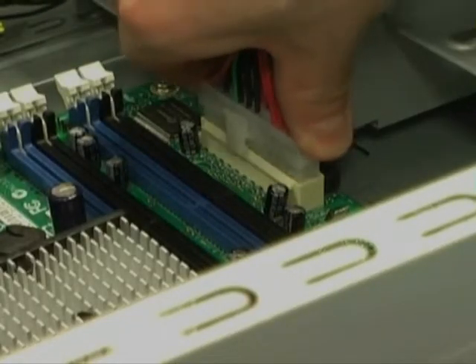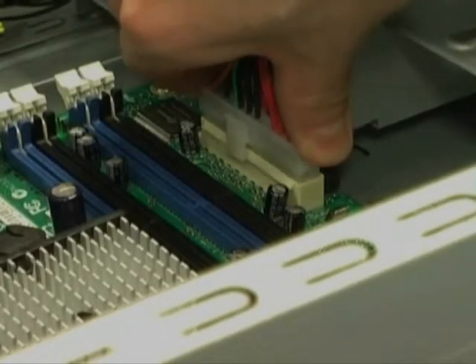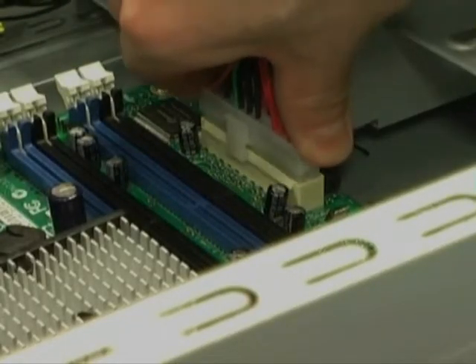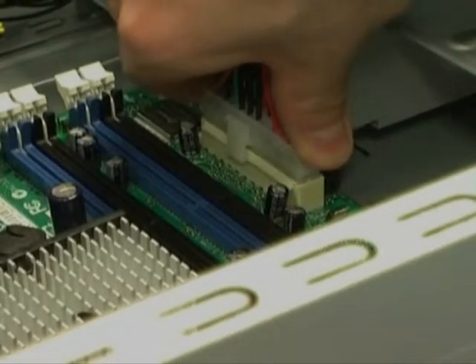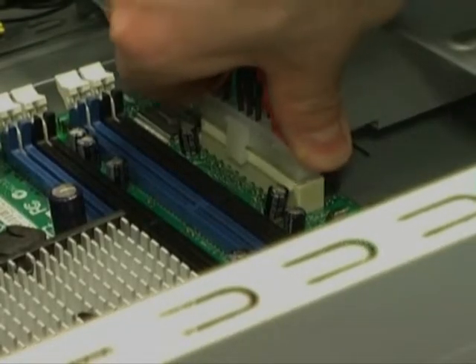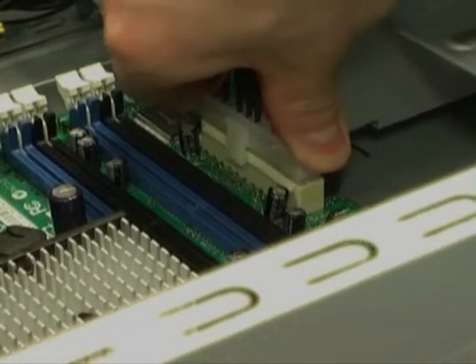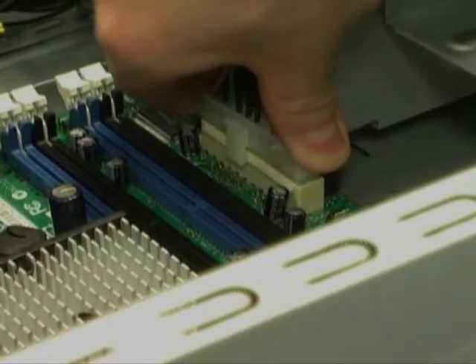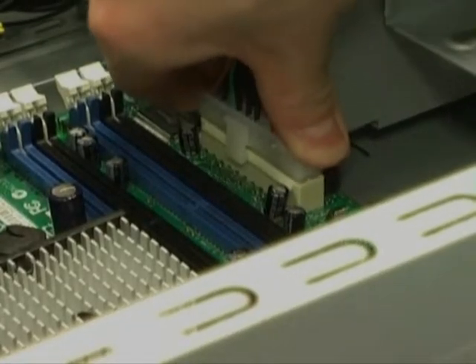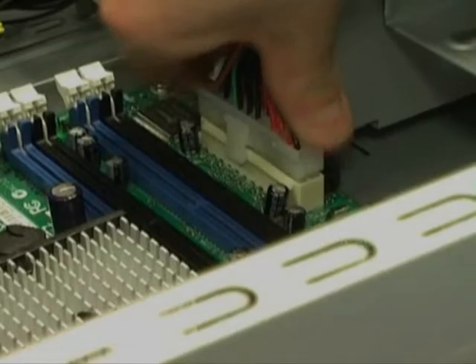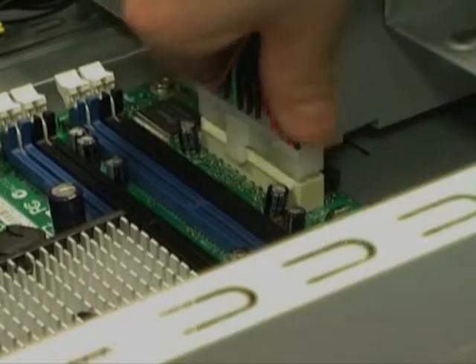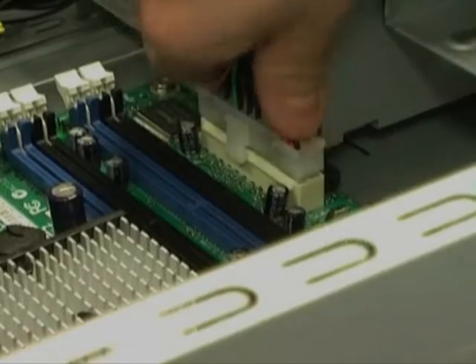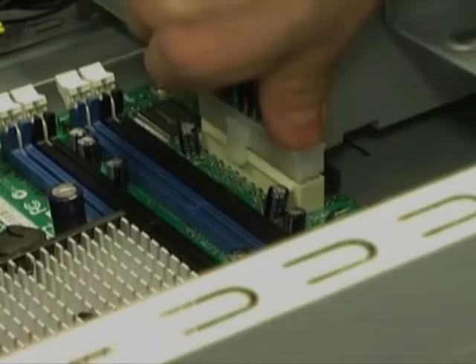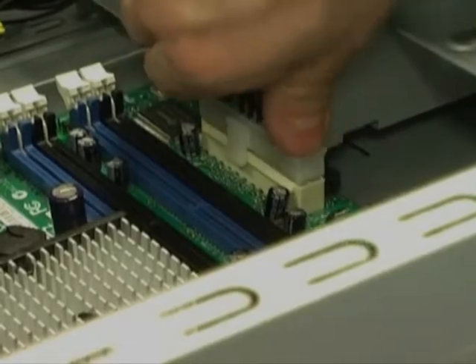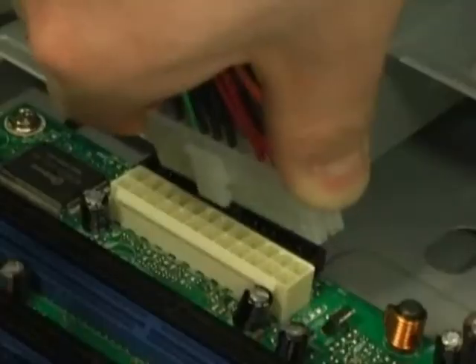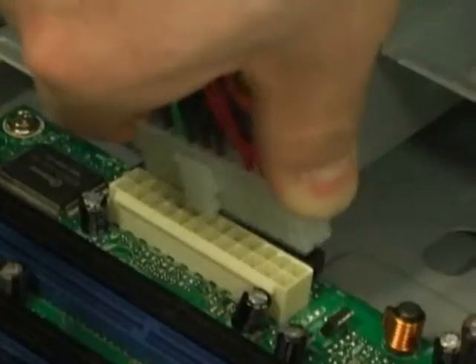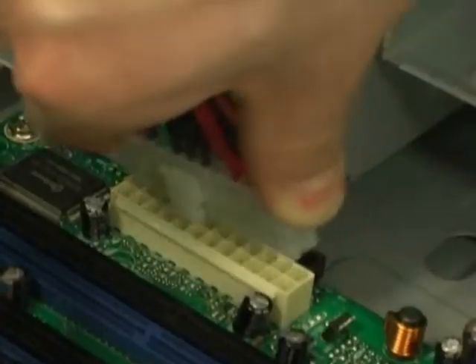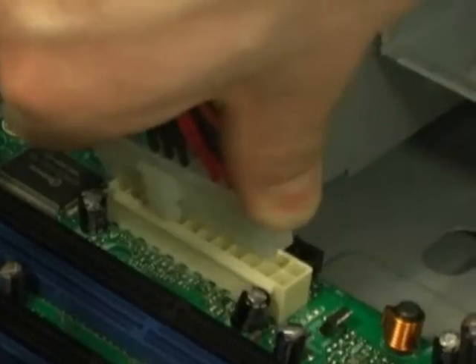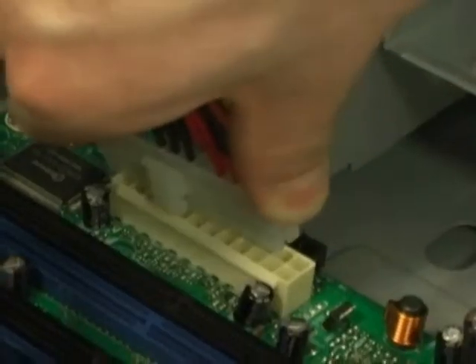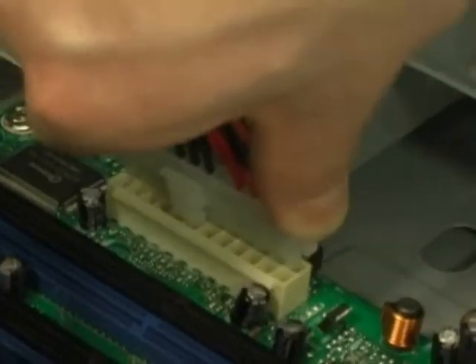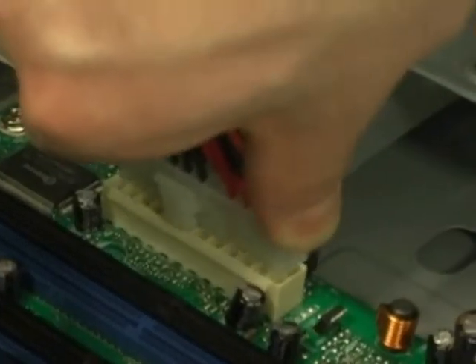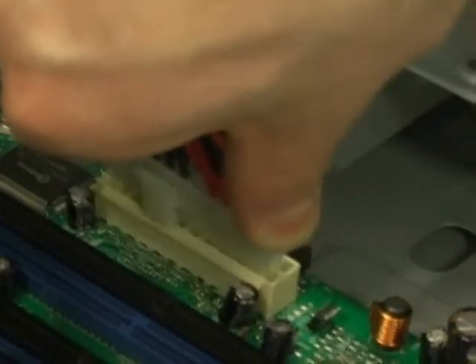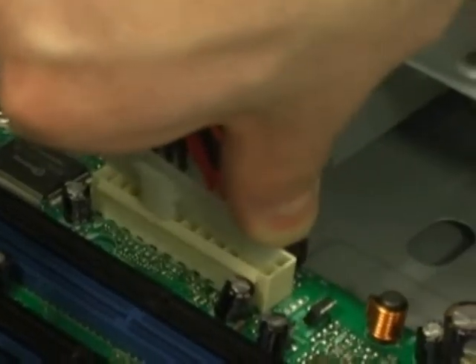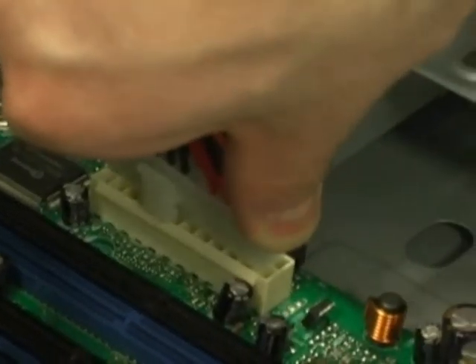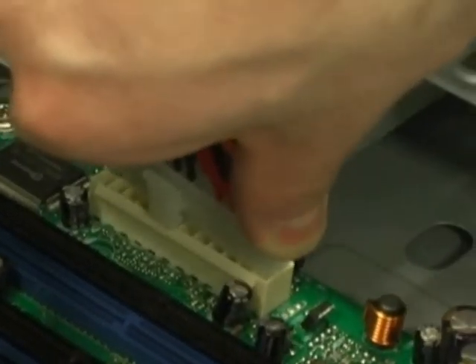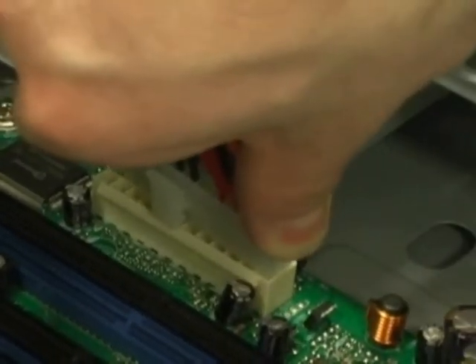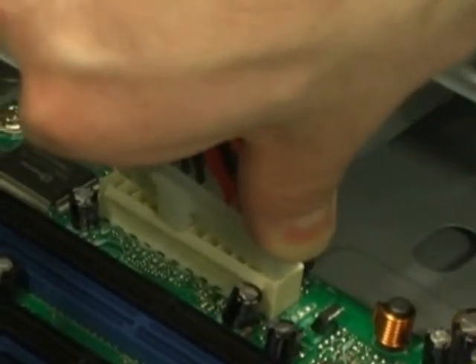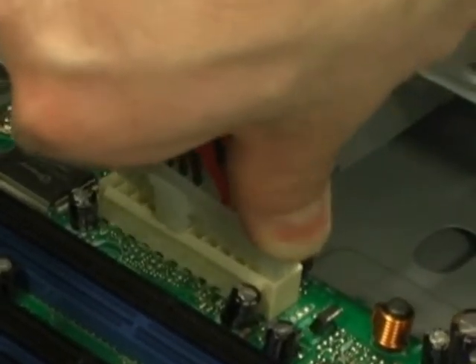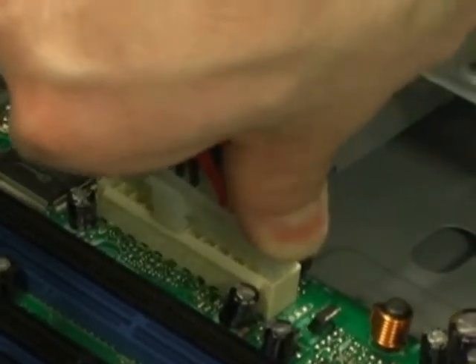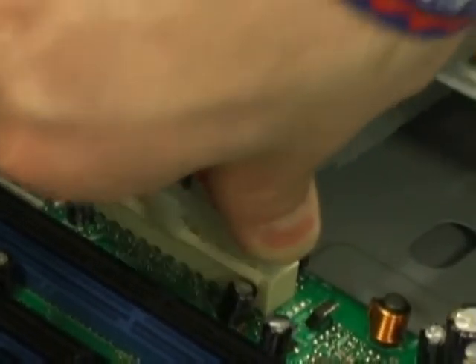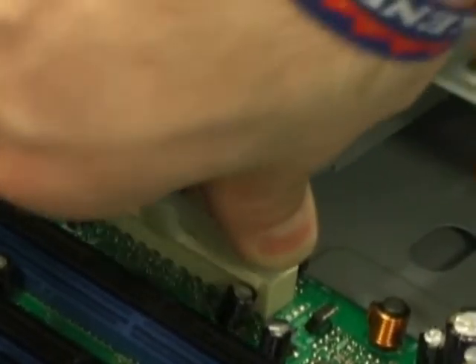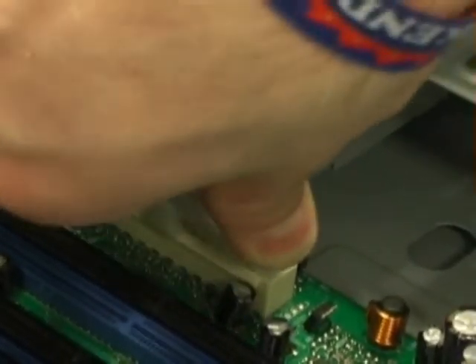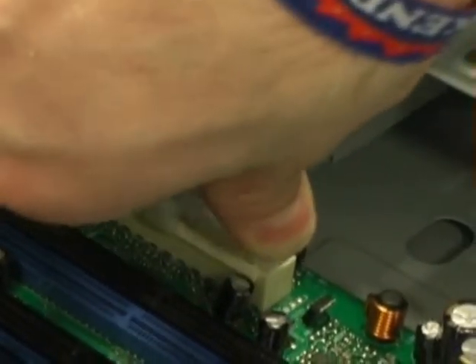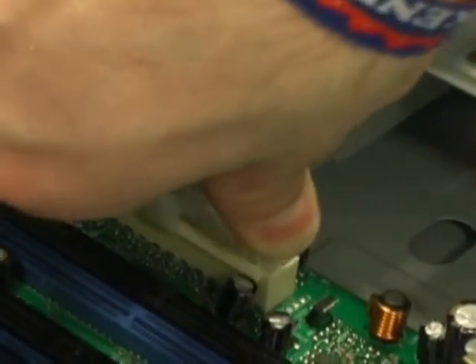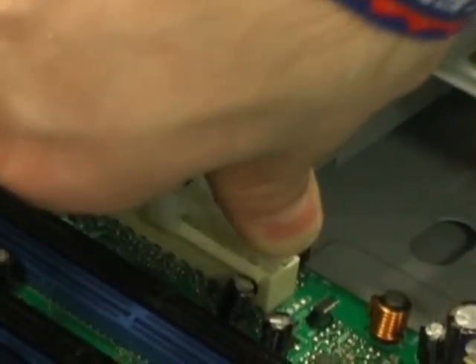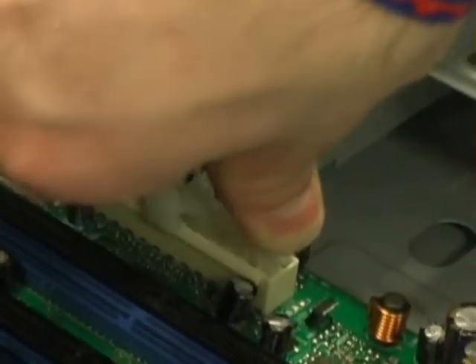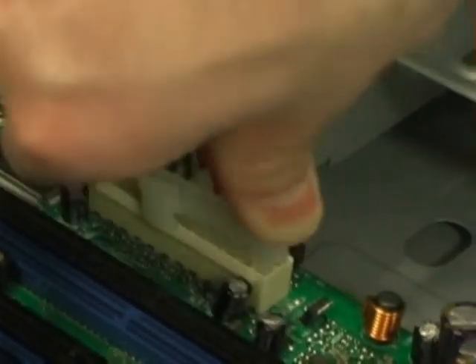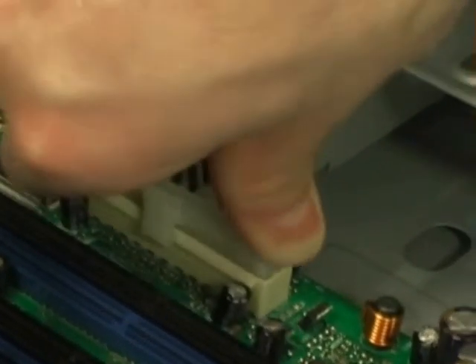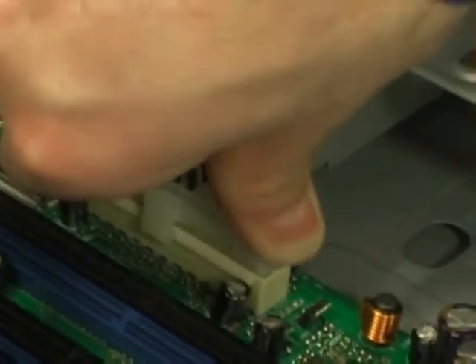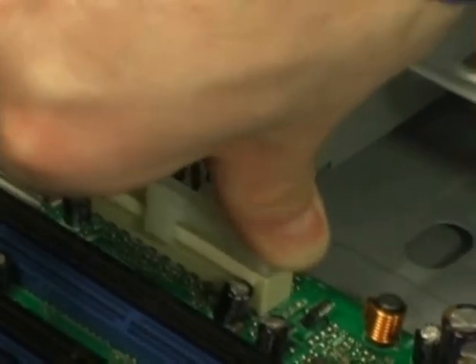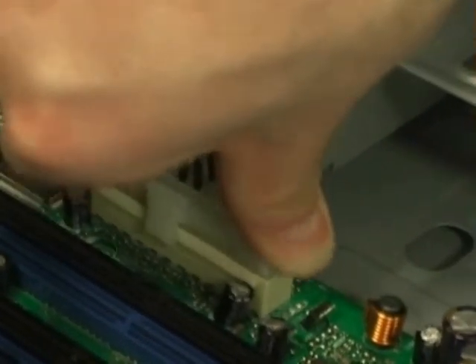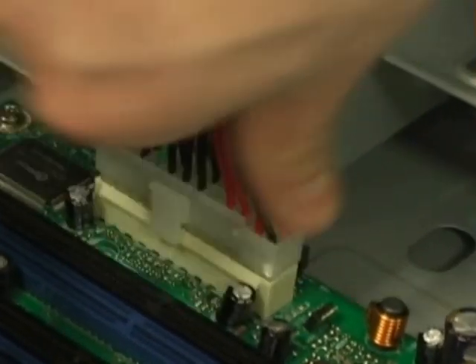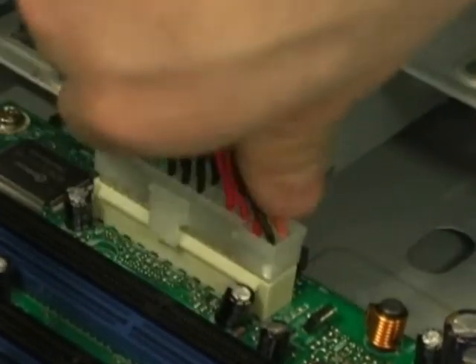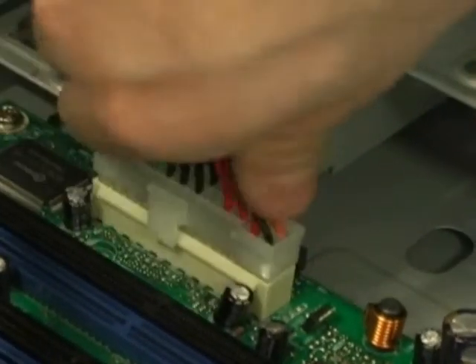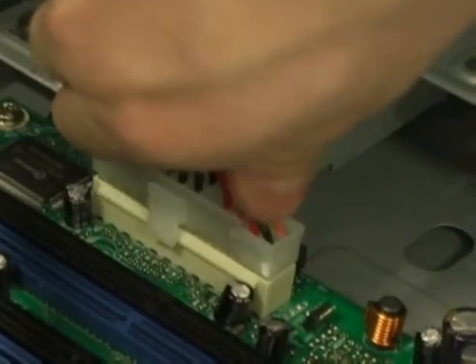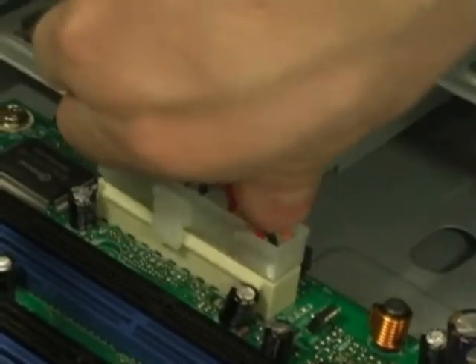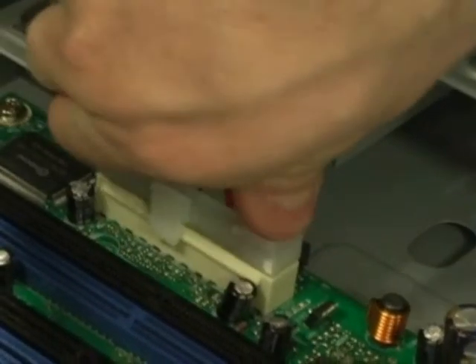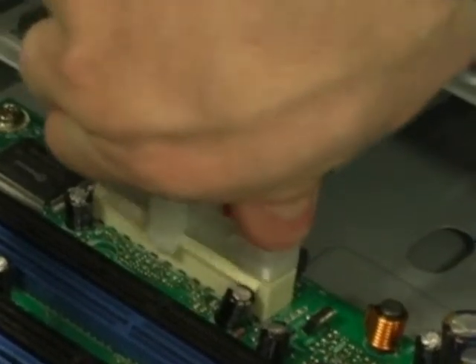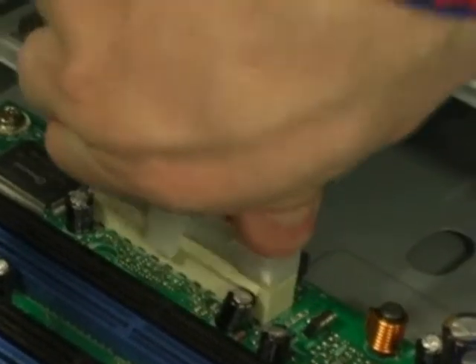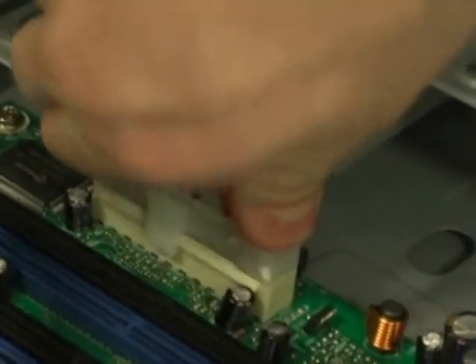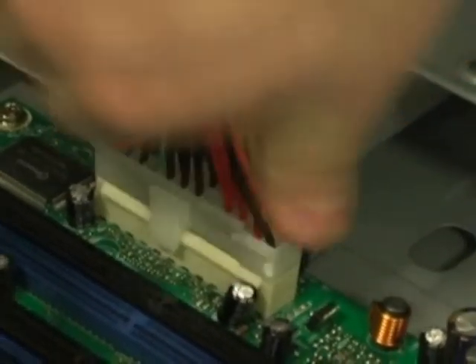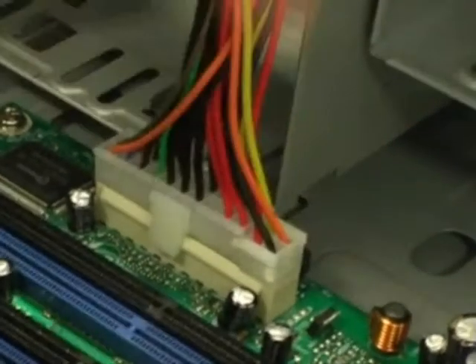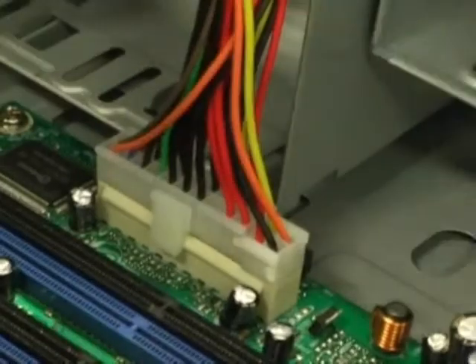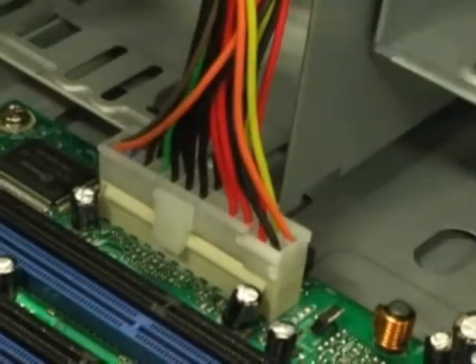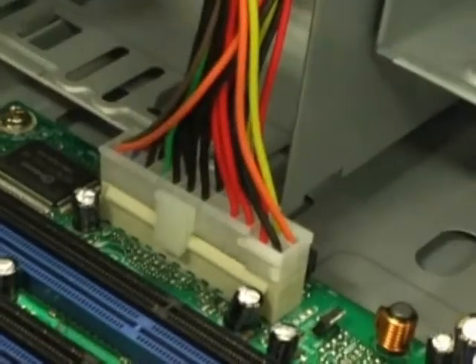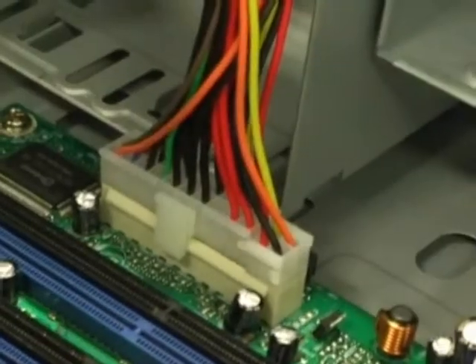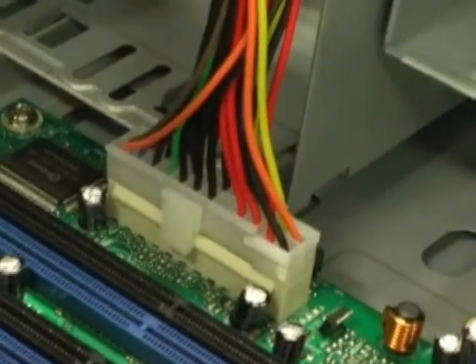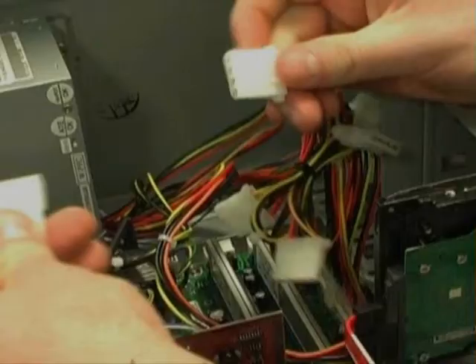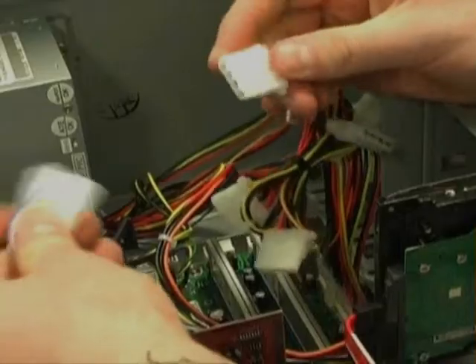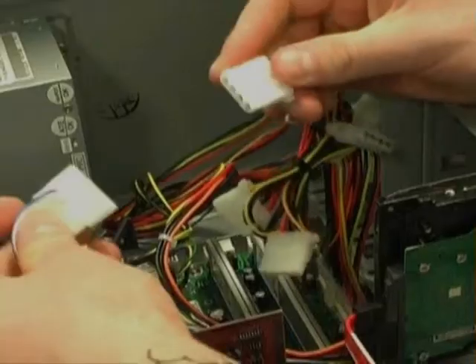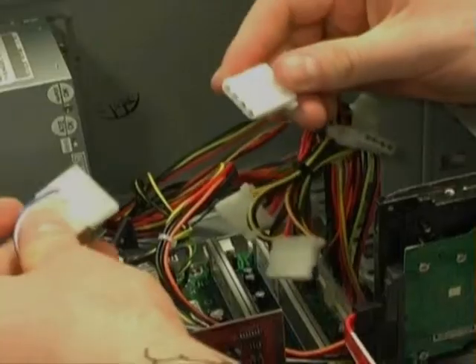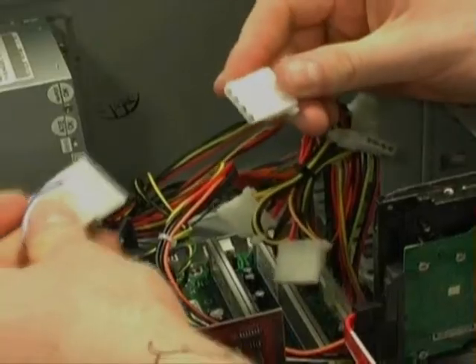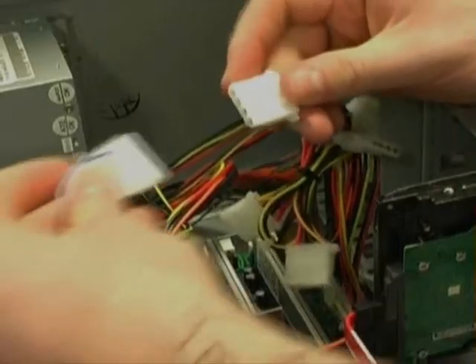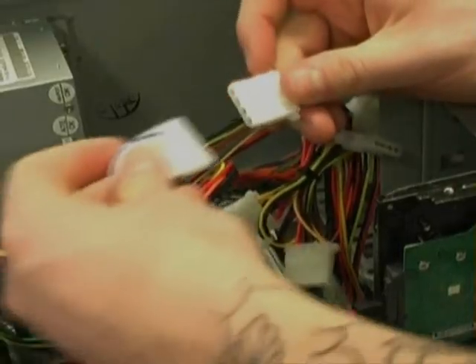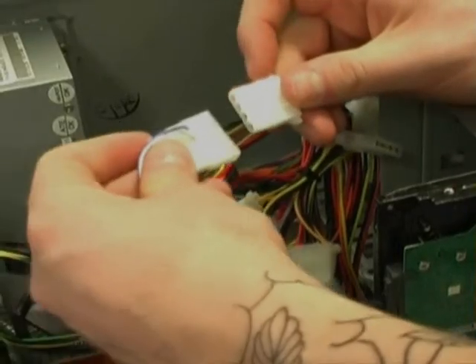The 20 pin power supply needs to be connected from the power supply to the motherboard. If this is not connected correctly the computer will have no power.